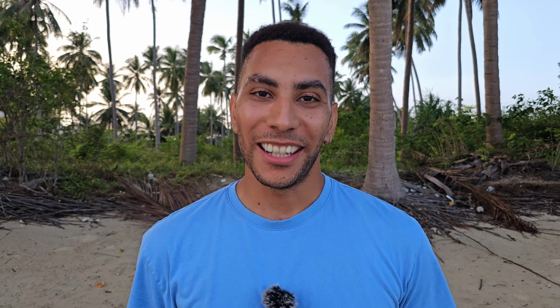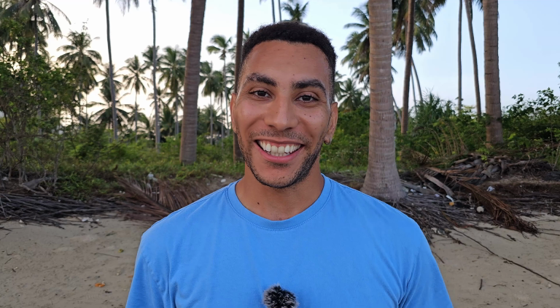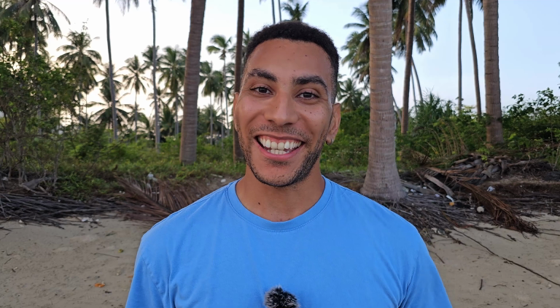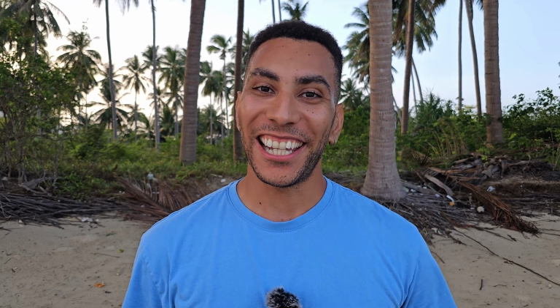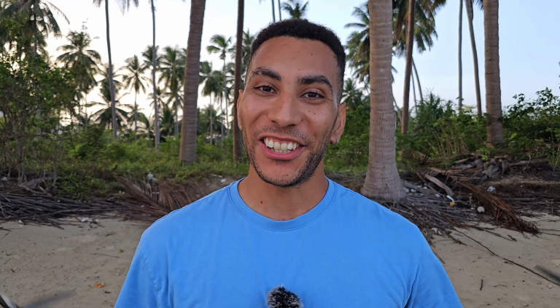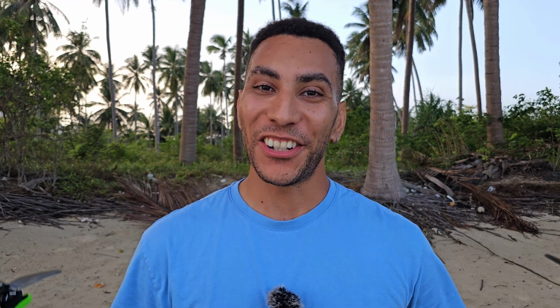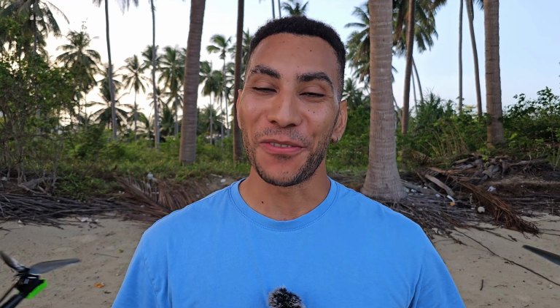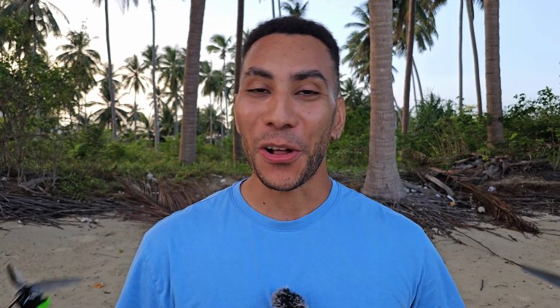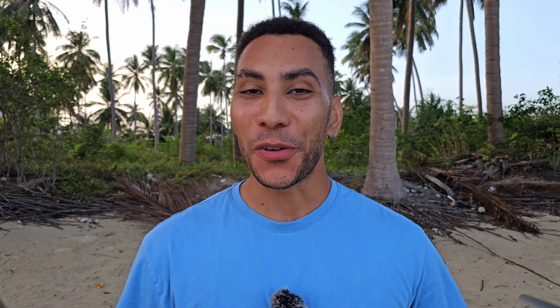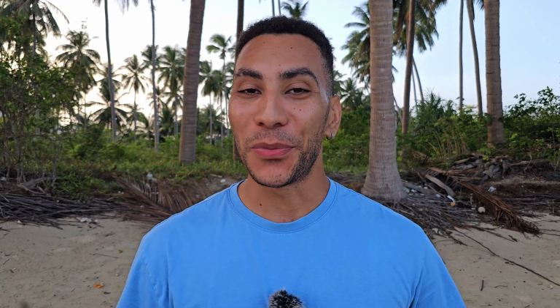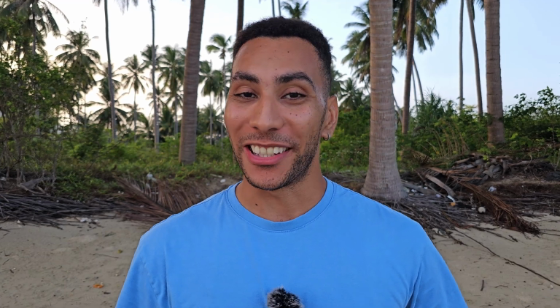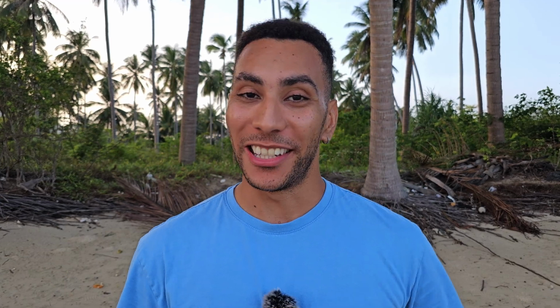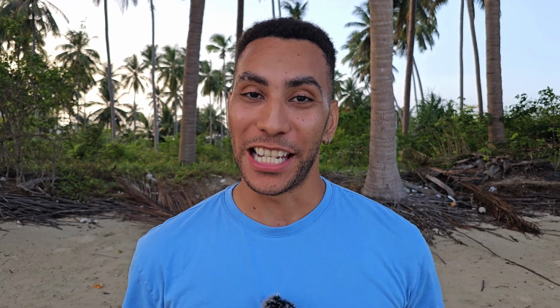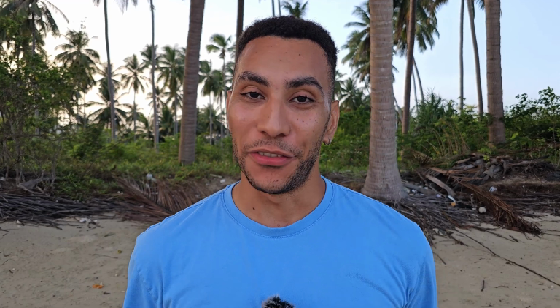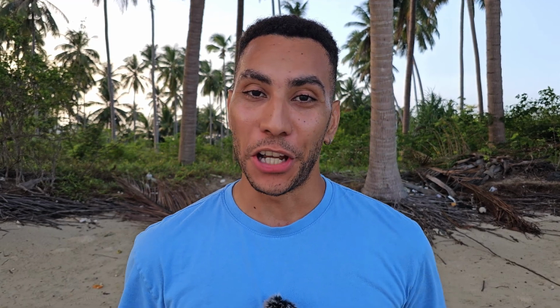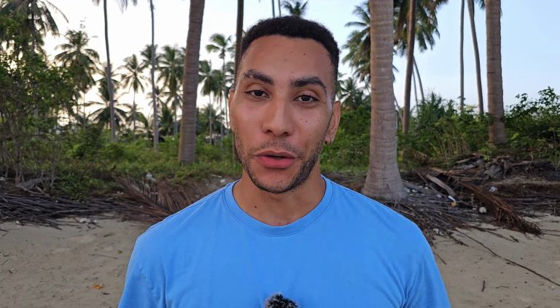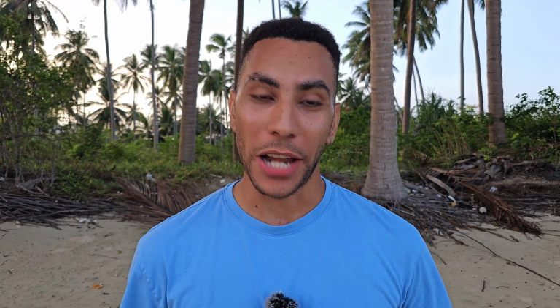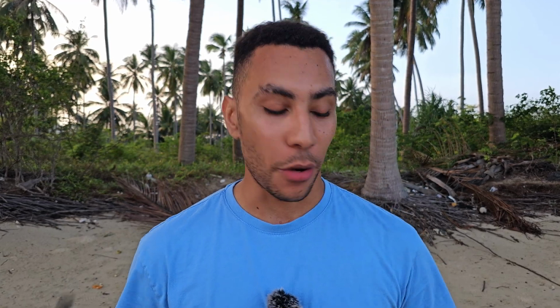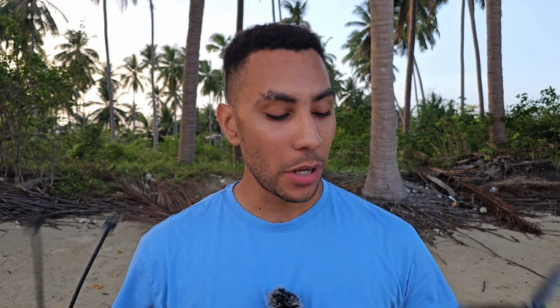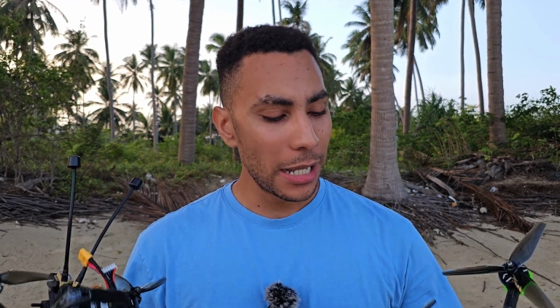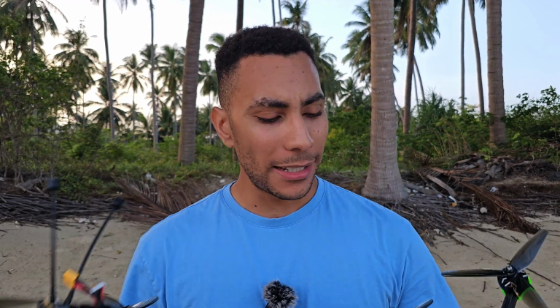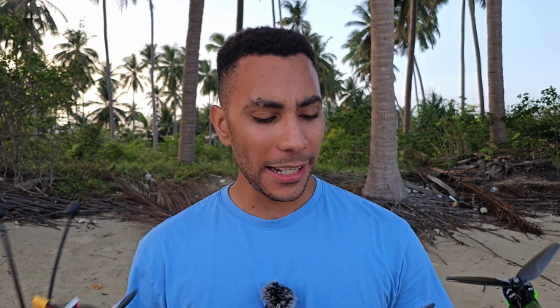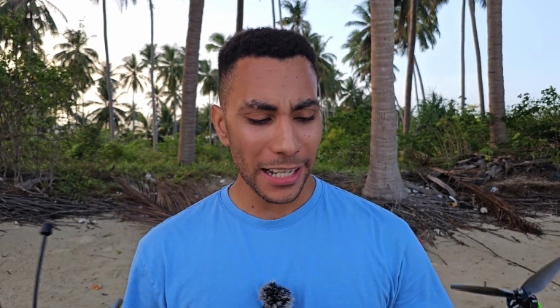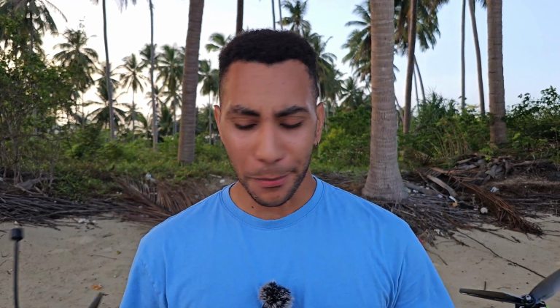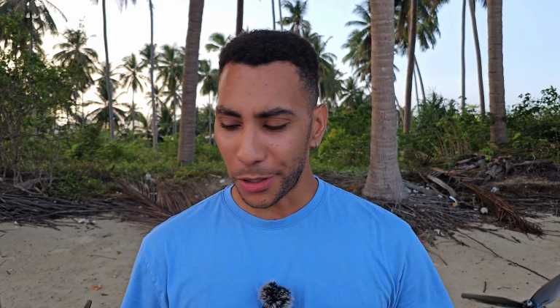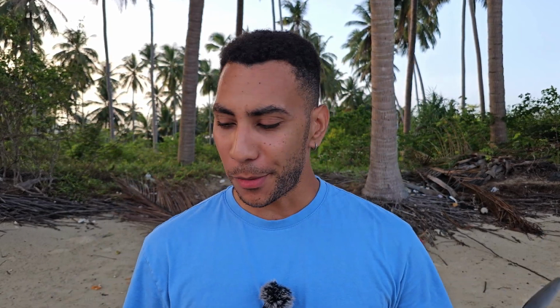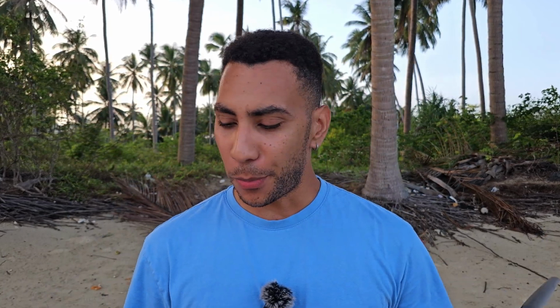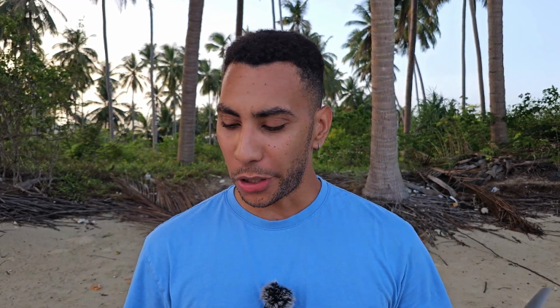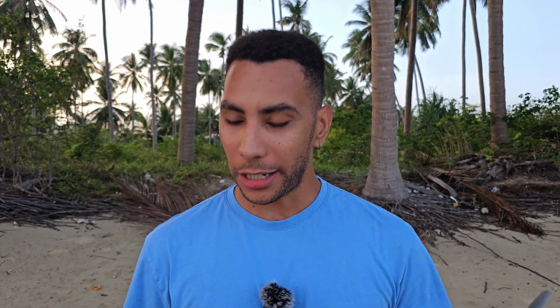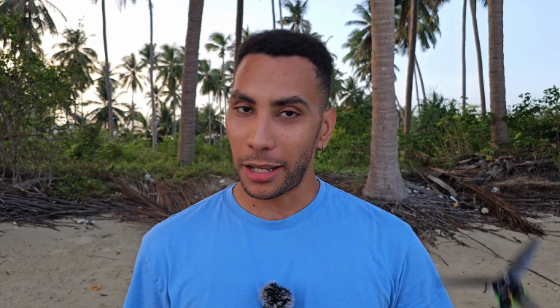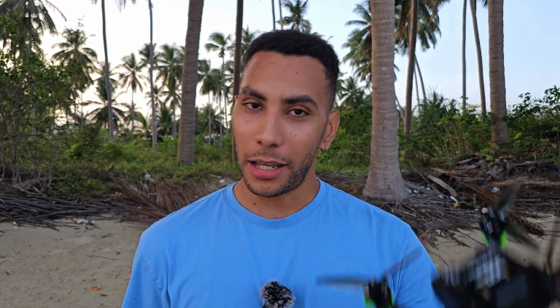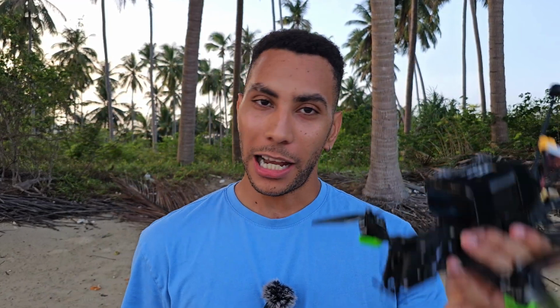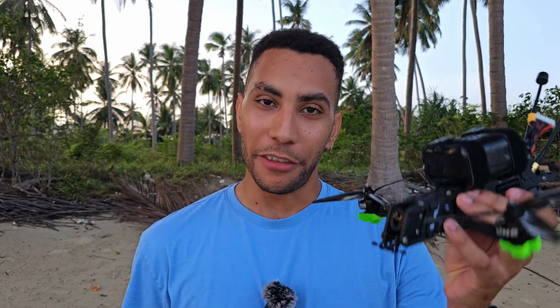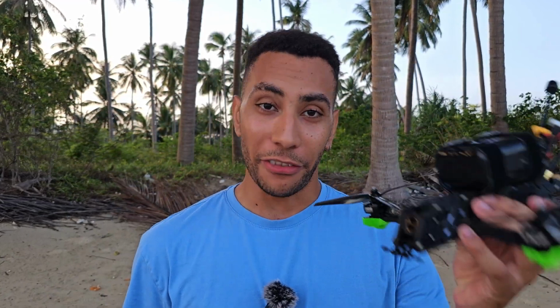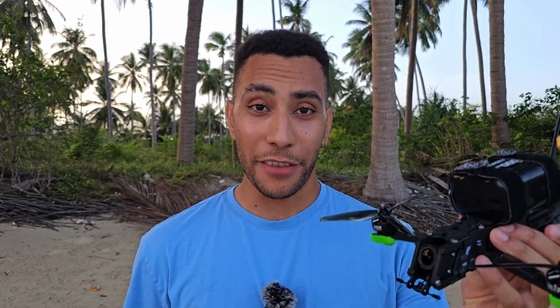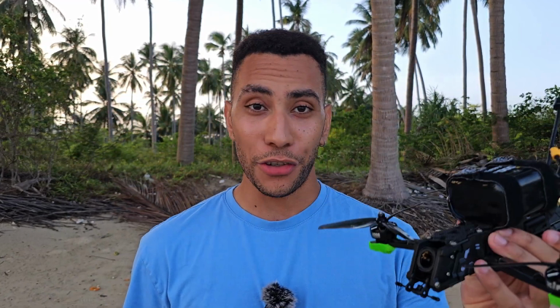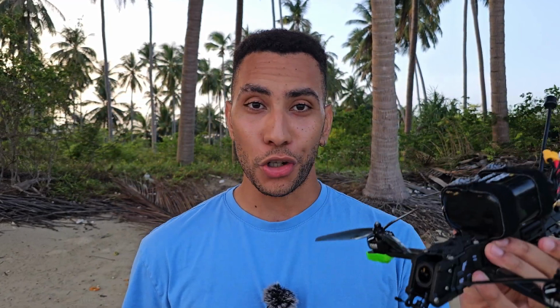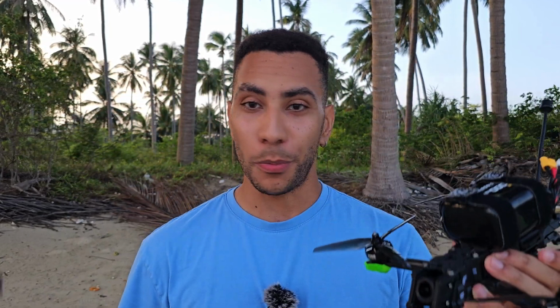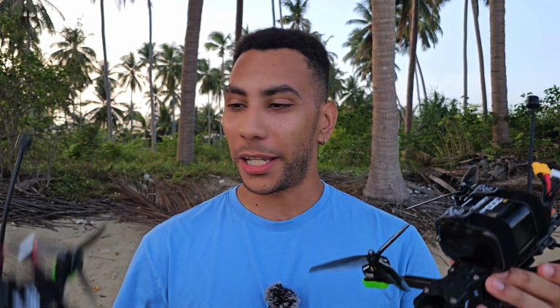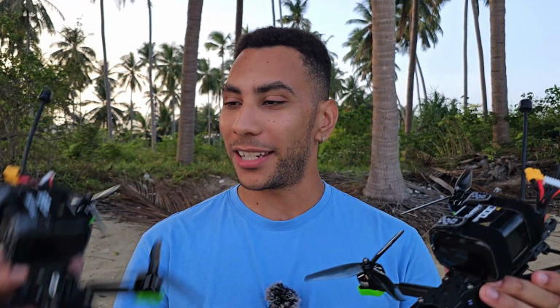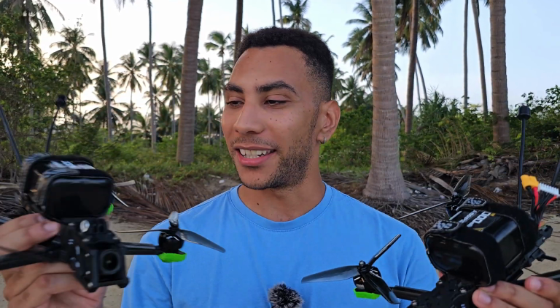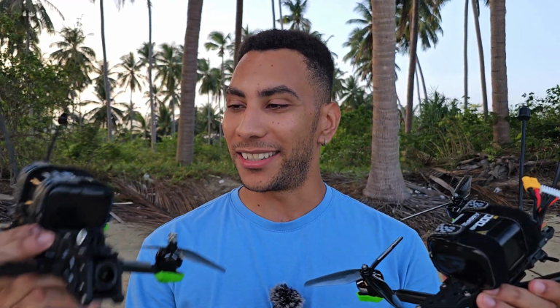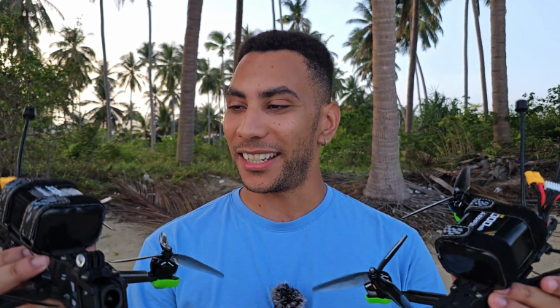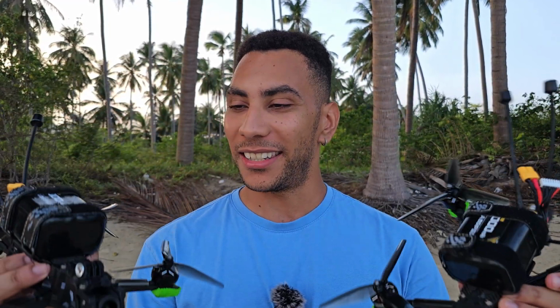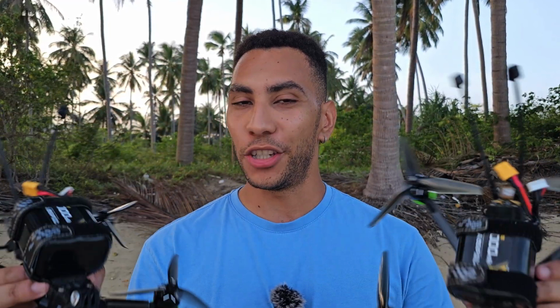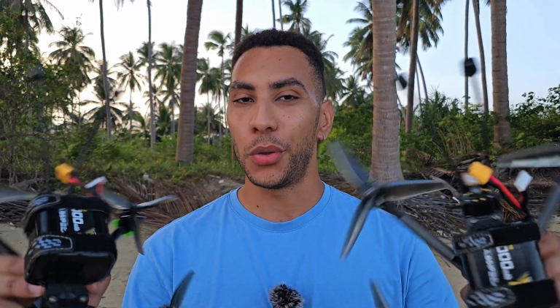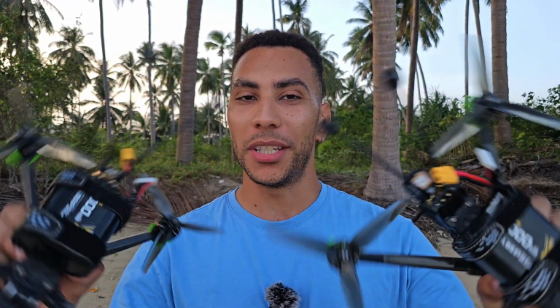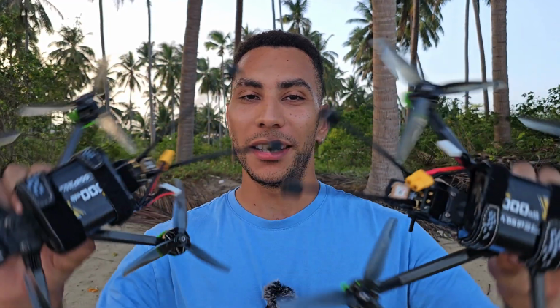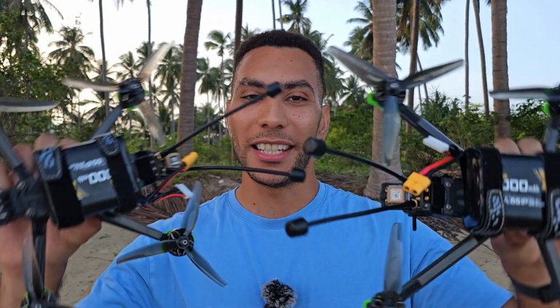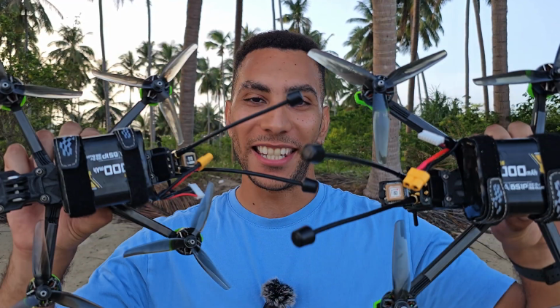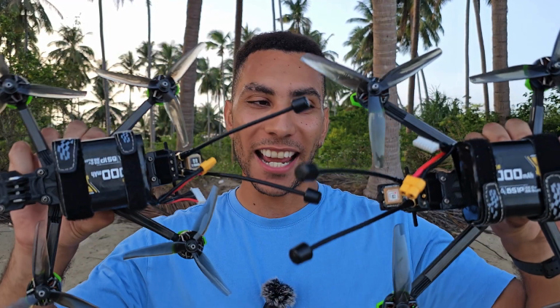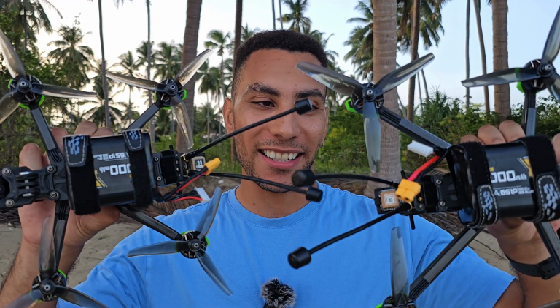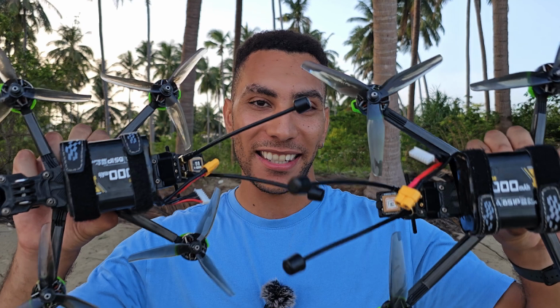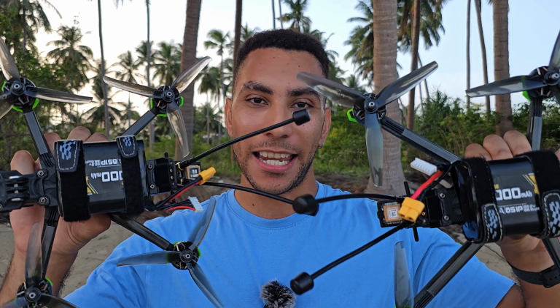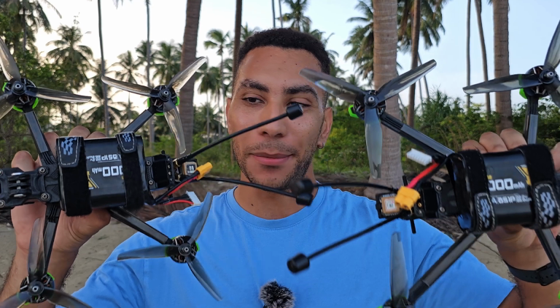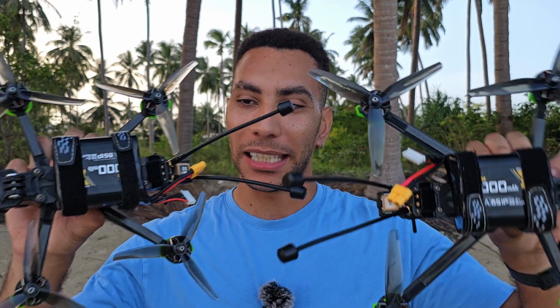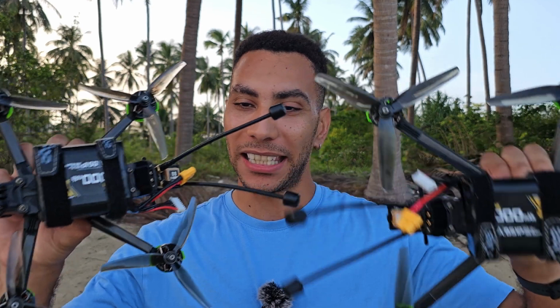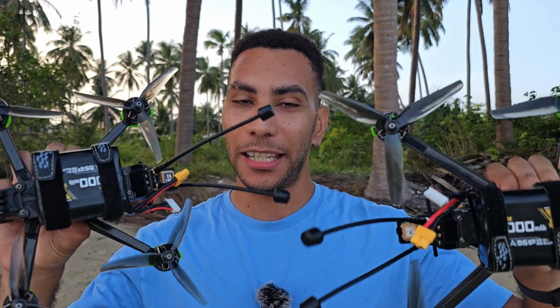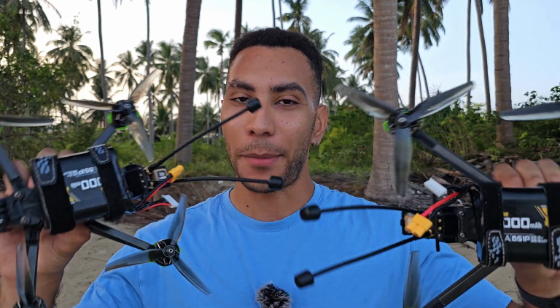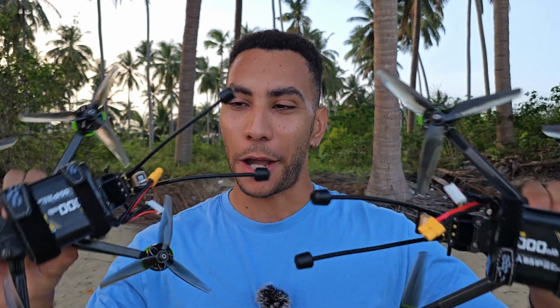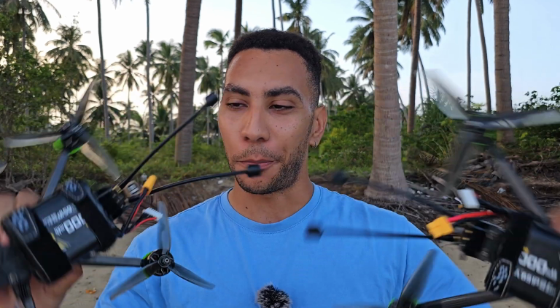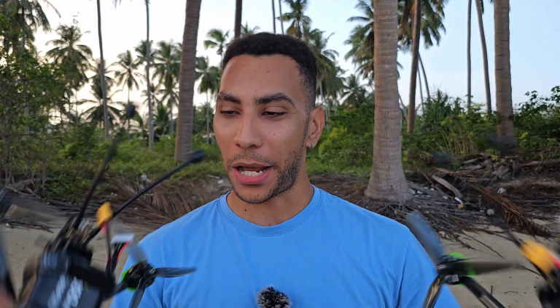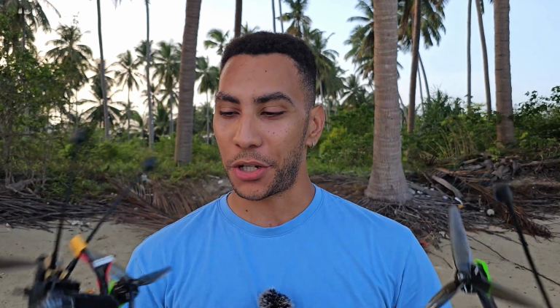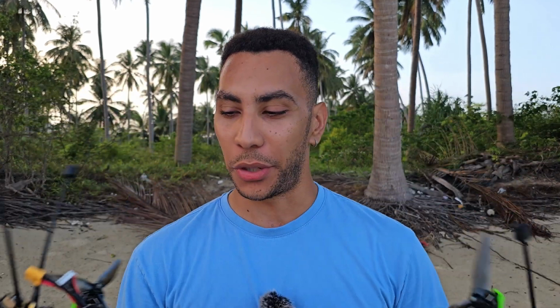Hello and welcome to today's video. Today I'm going to be putting a 5-inch up against a 6-inch using the exact same lithium-ion battery.